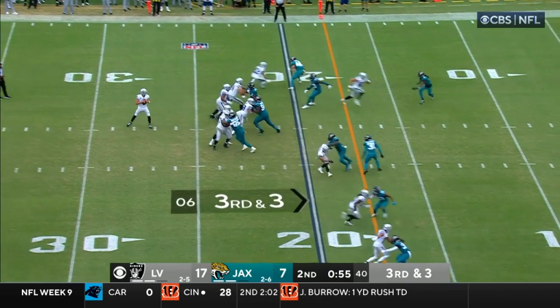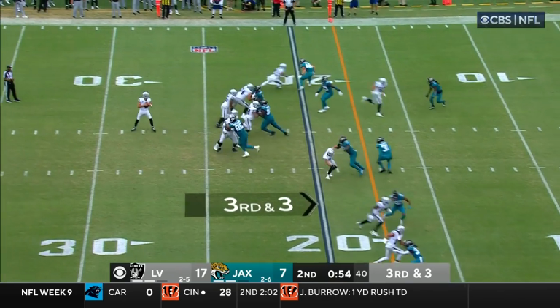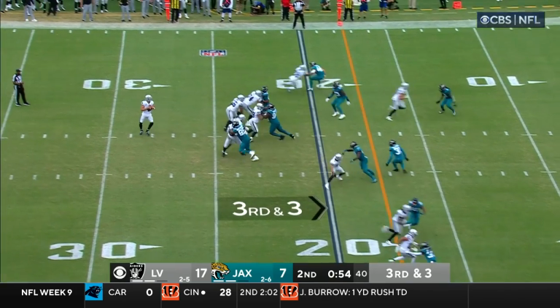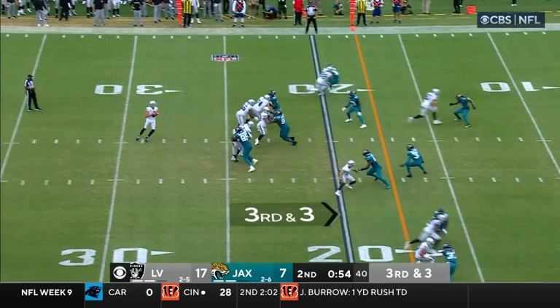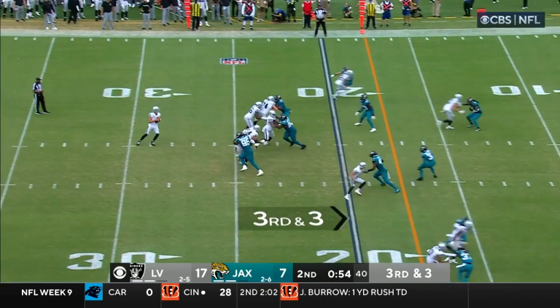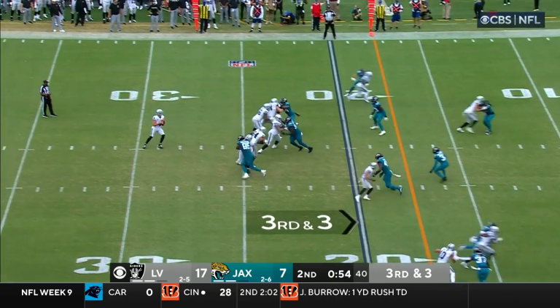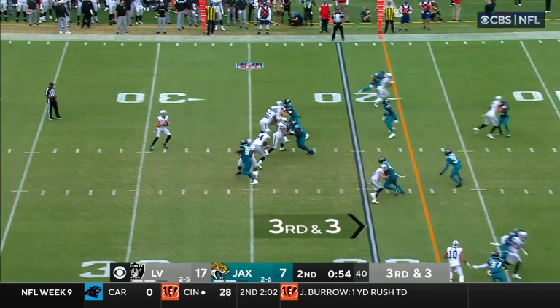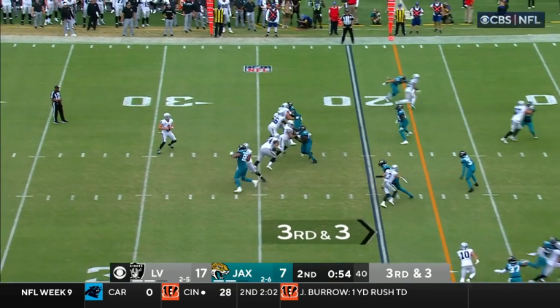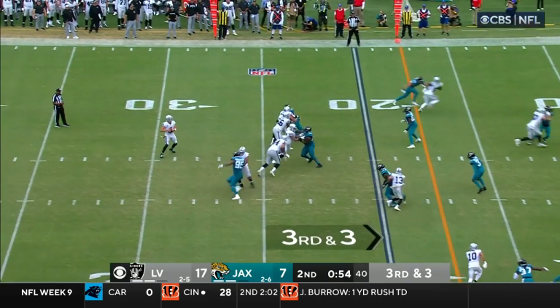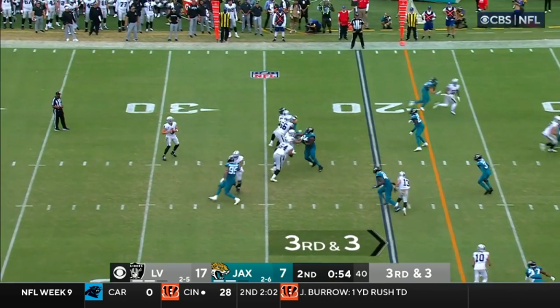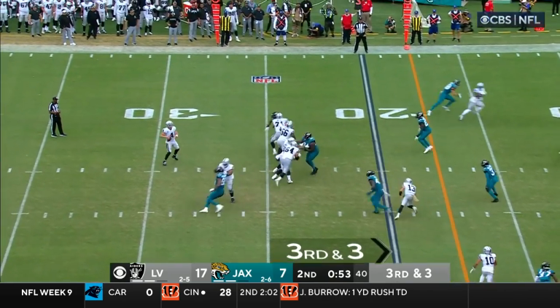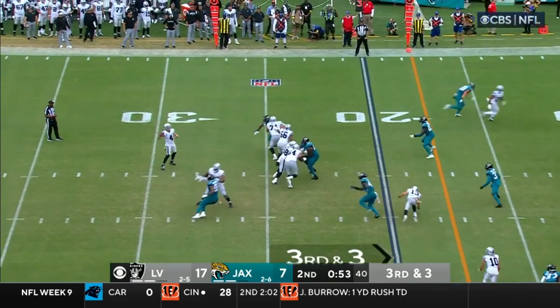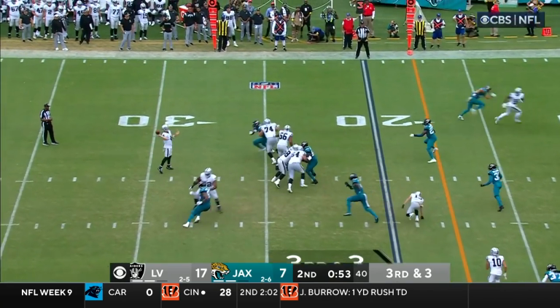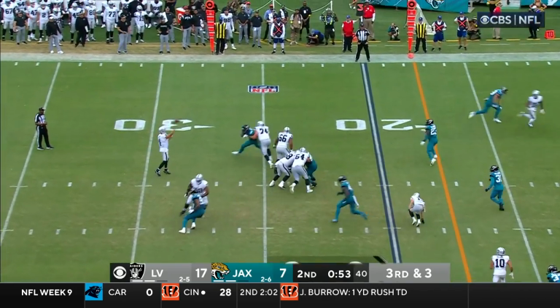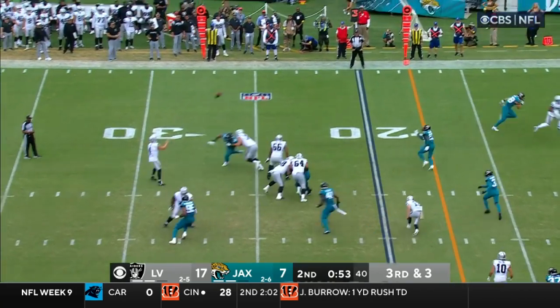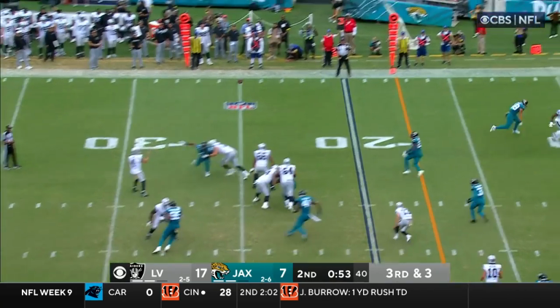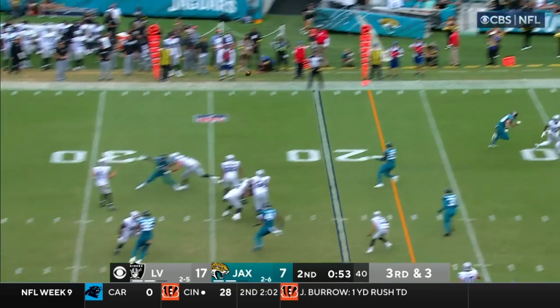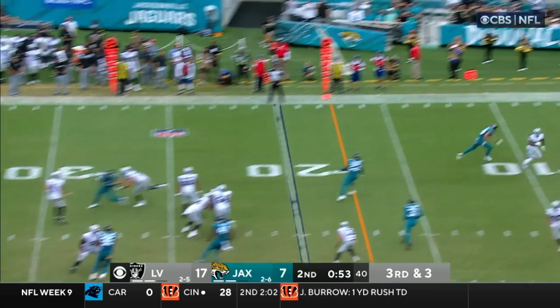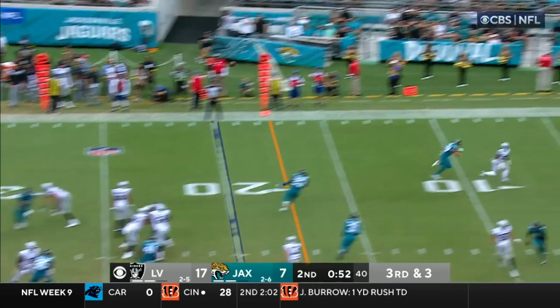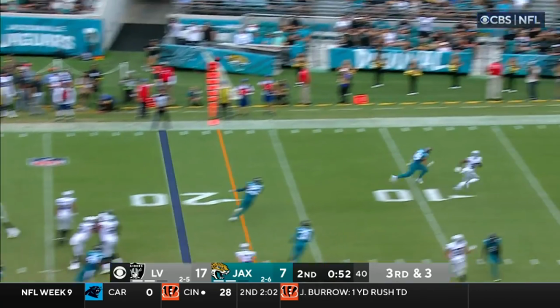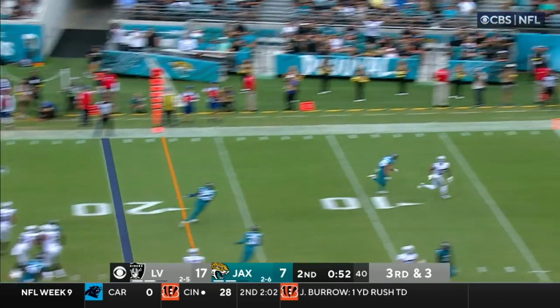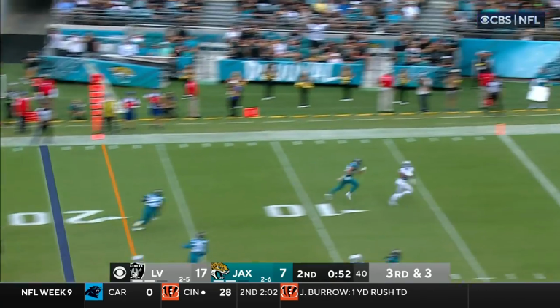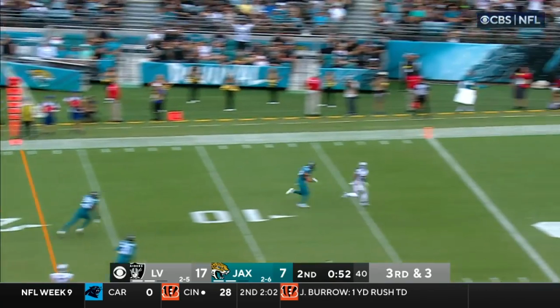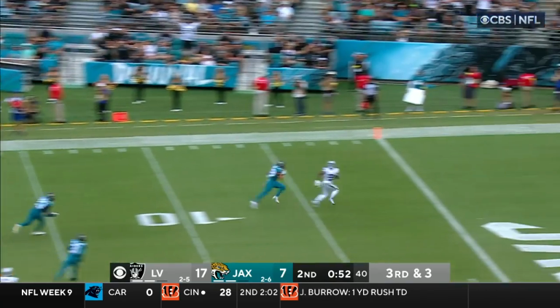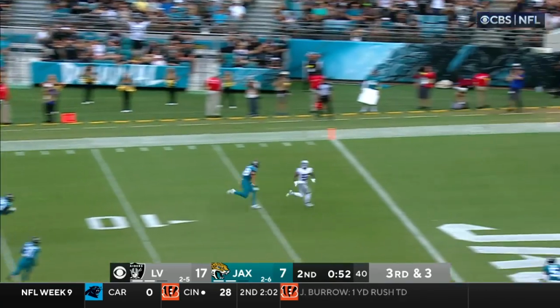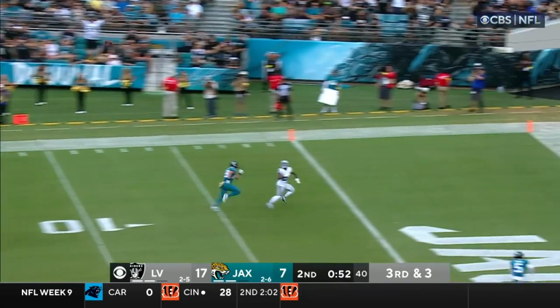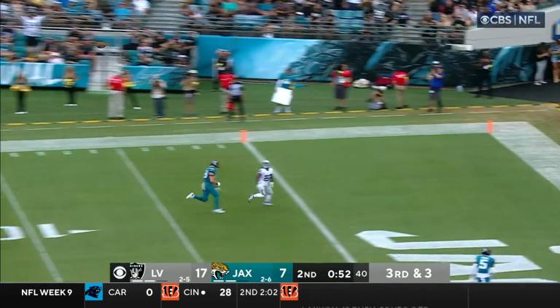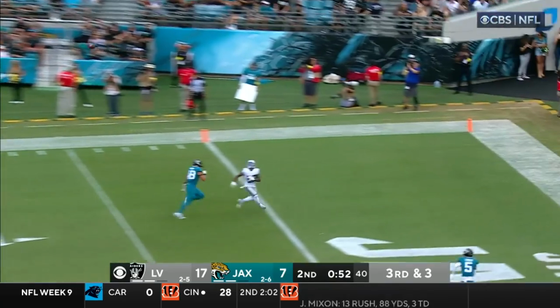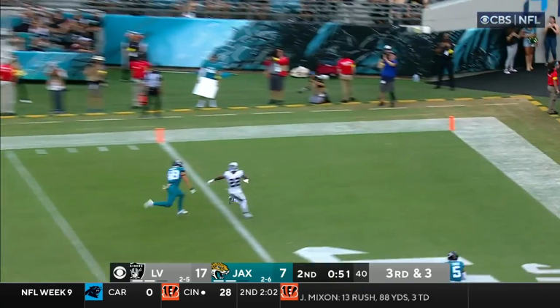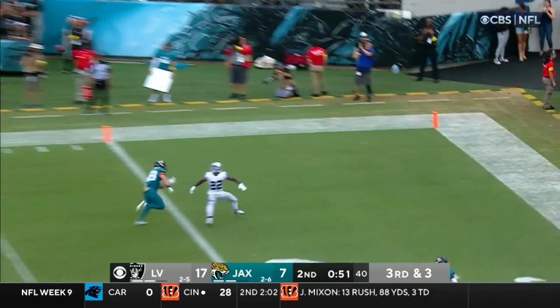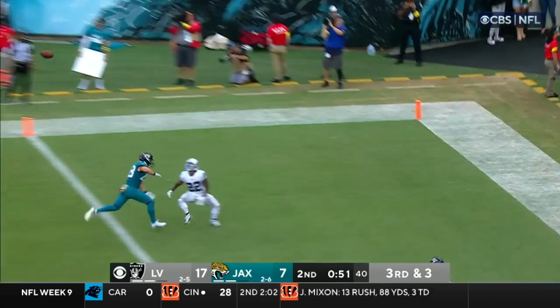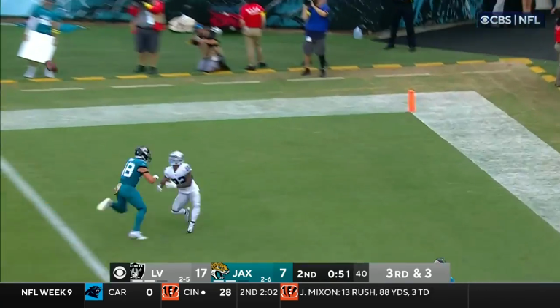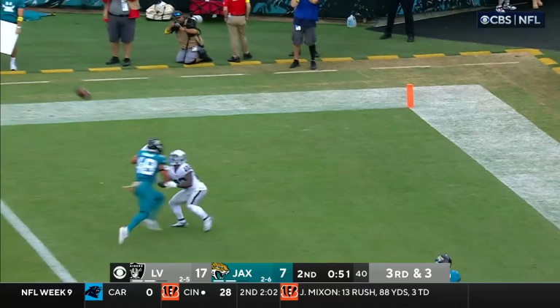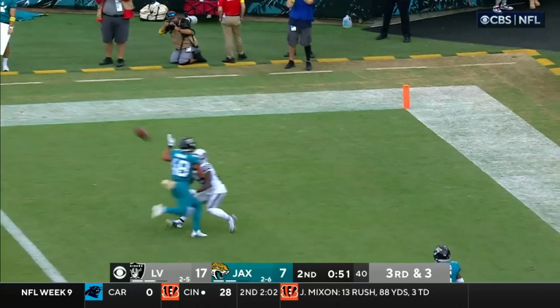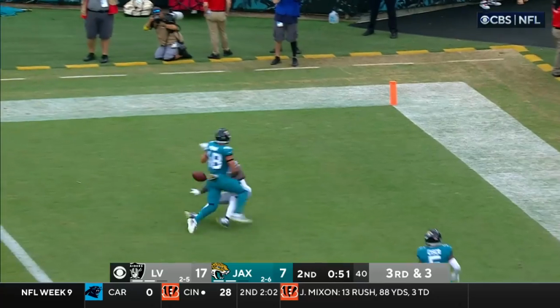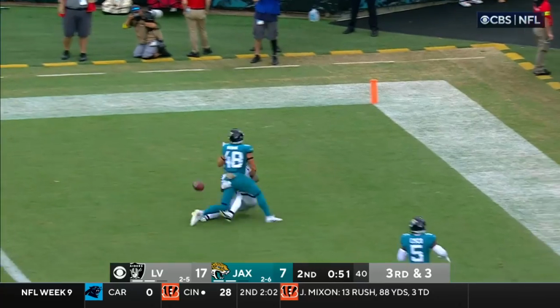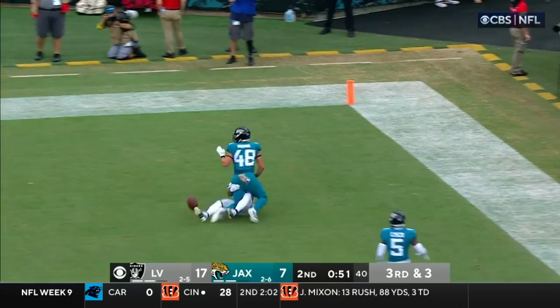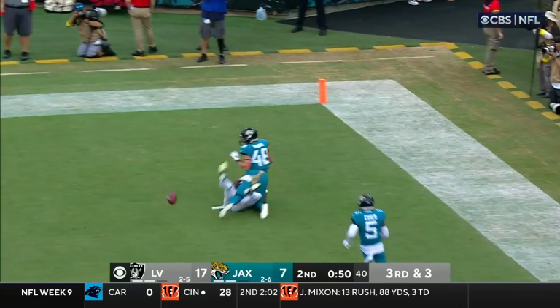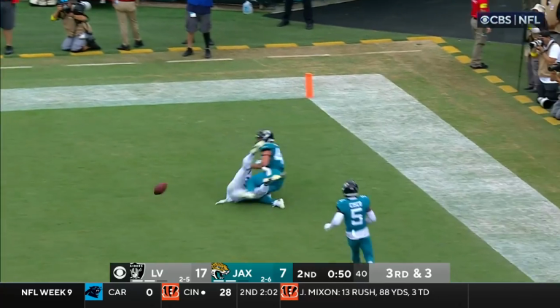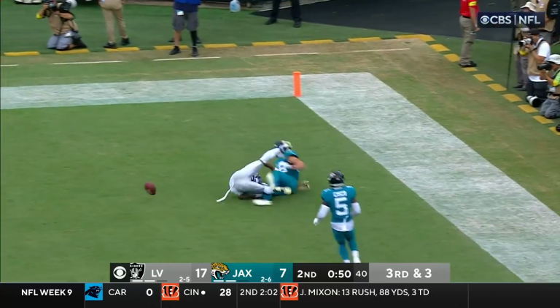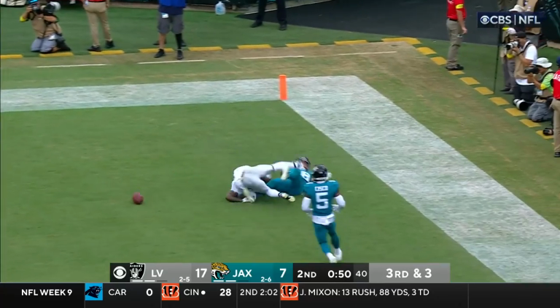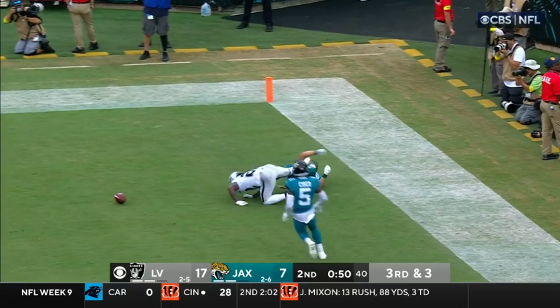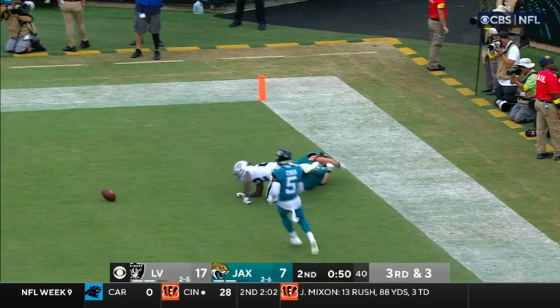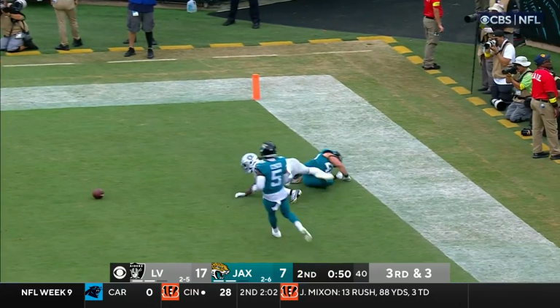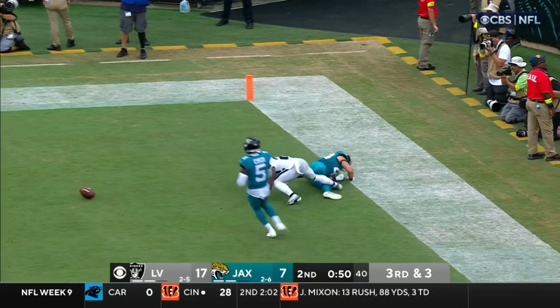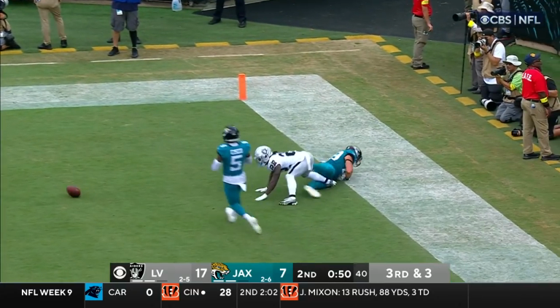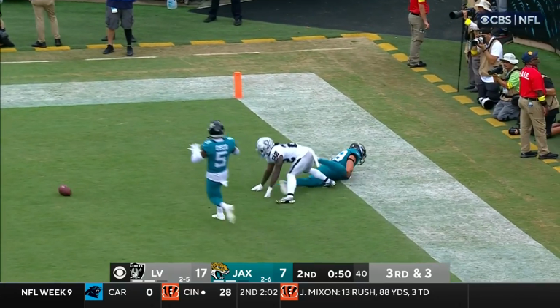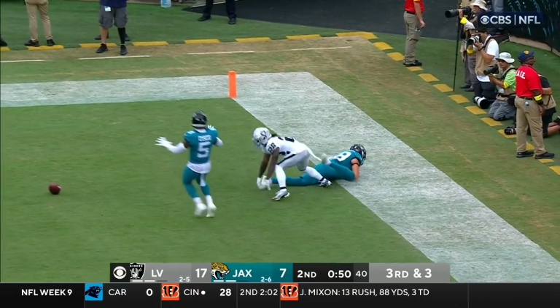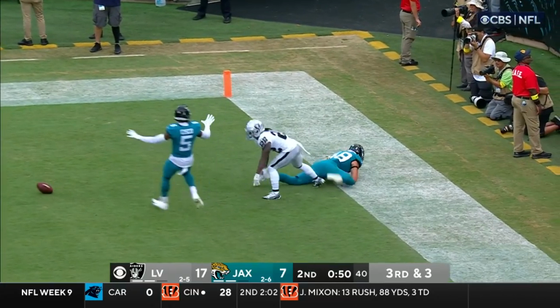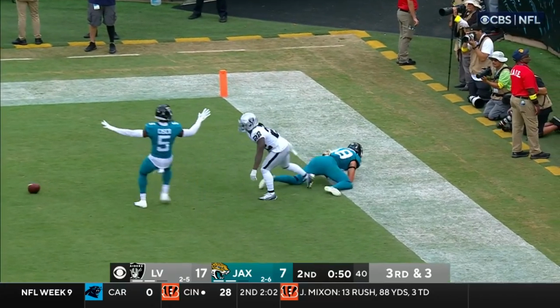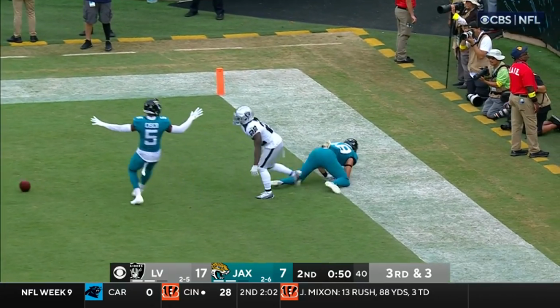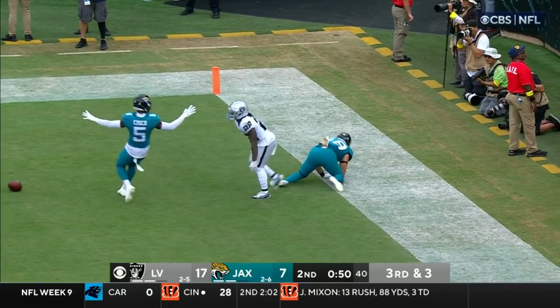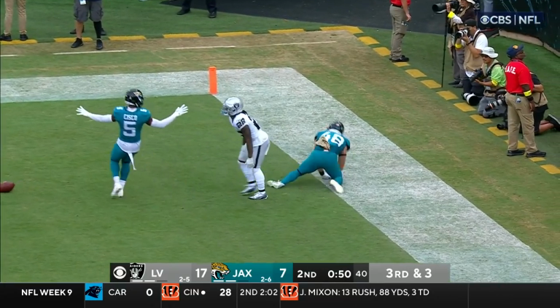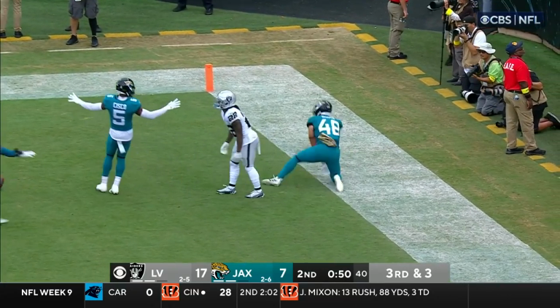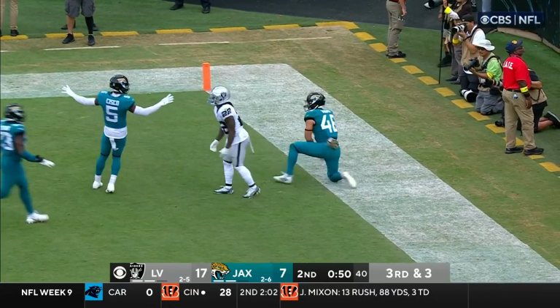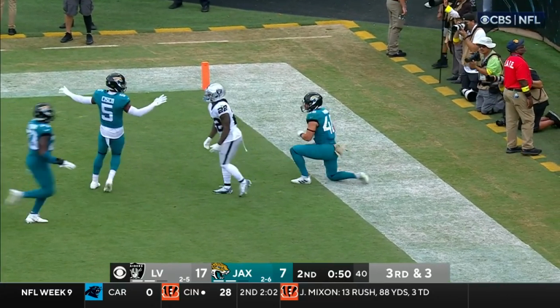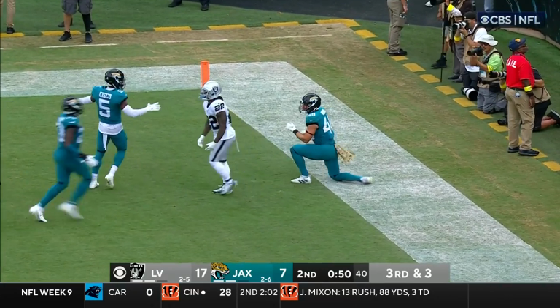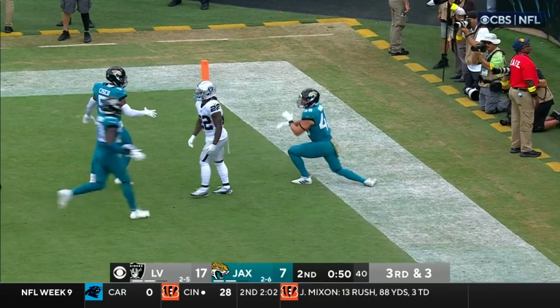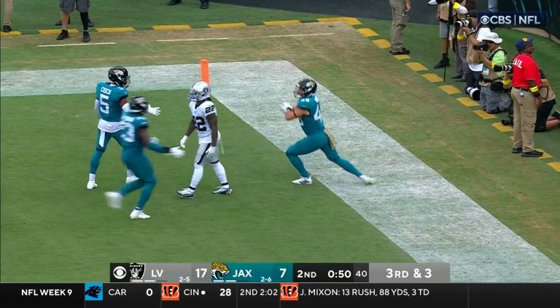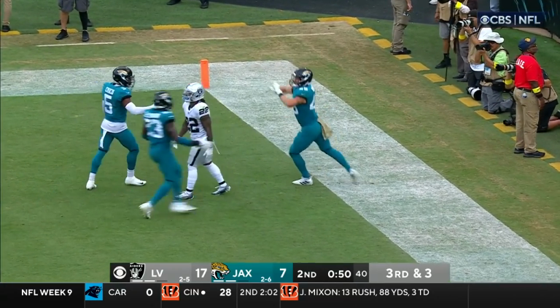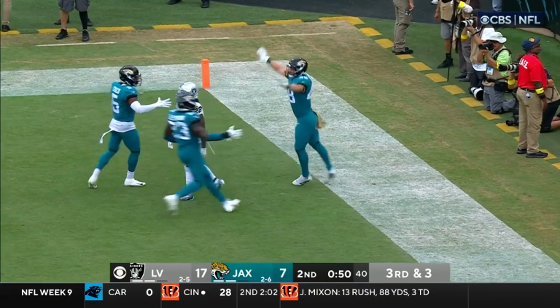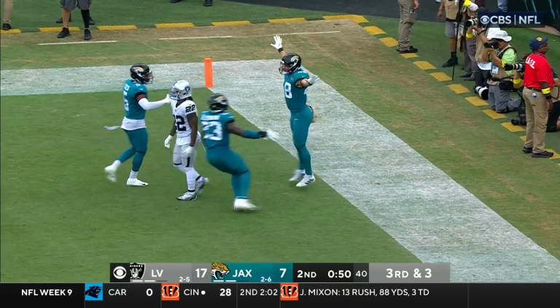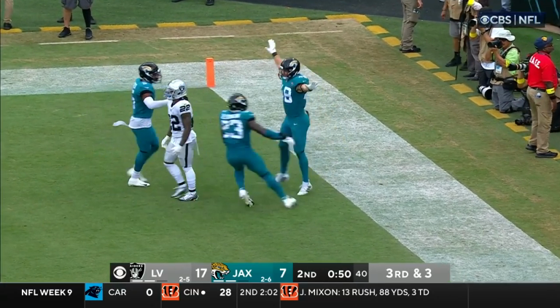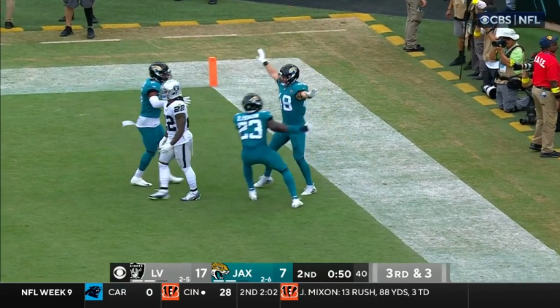Third and three — Carr to the end zone, he's got a man, and it's incomplete. Under-thrown to Abdullah.